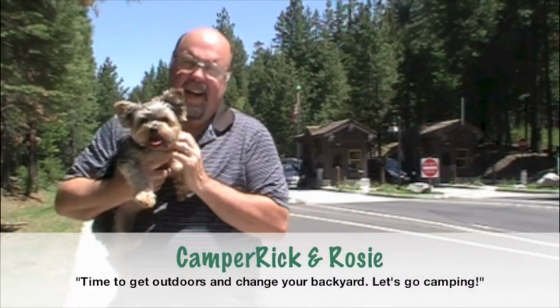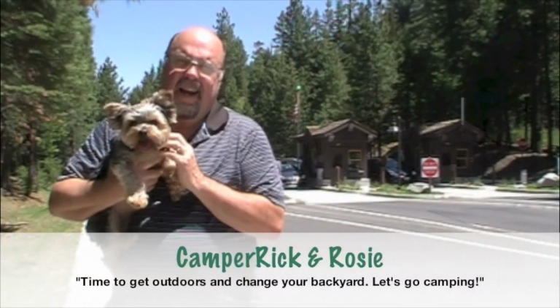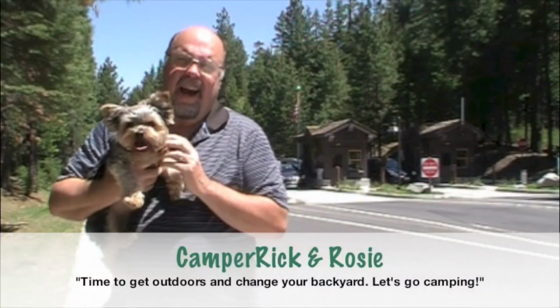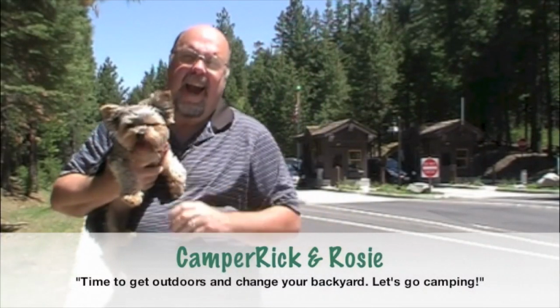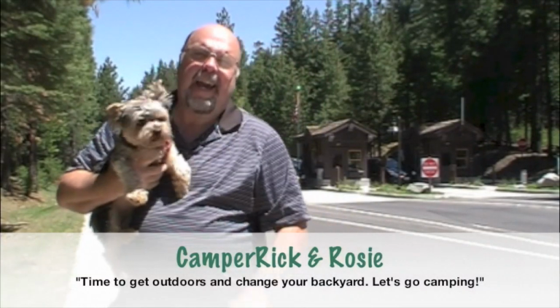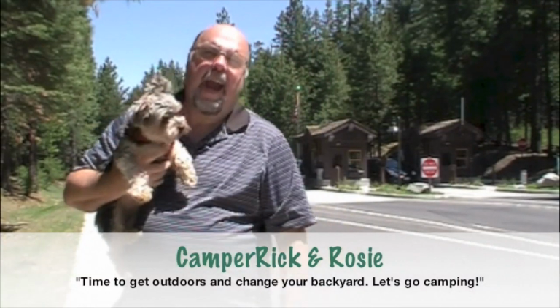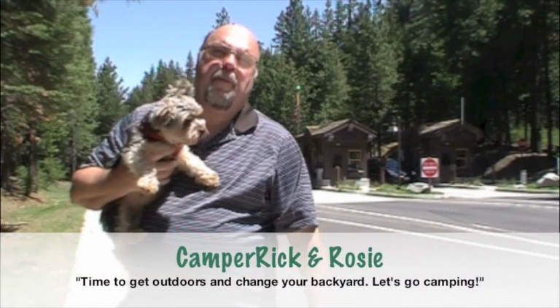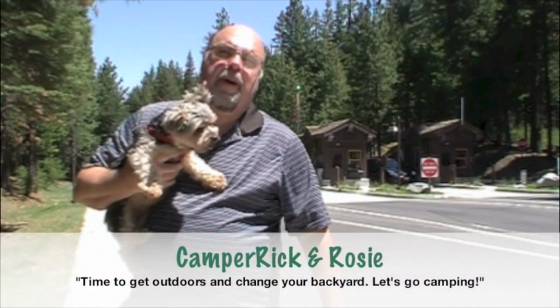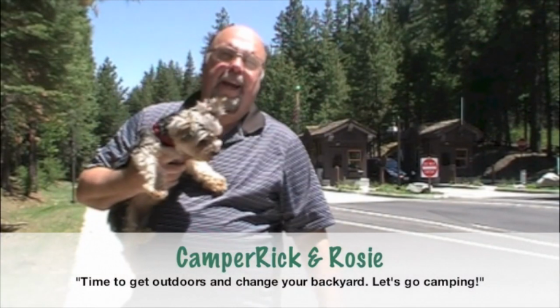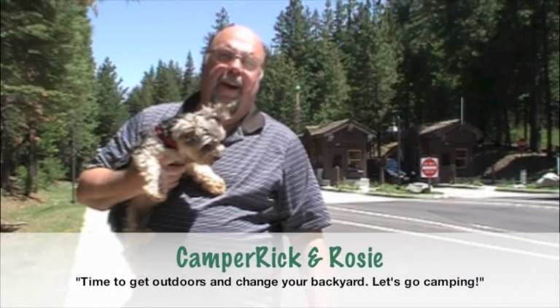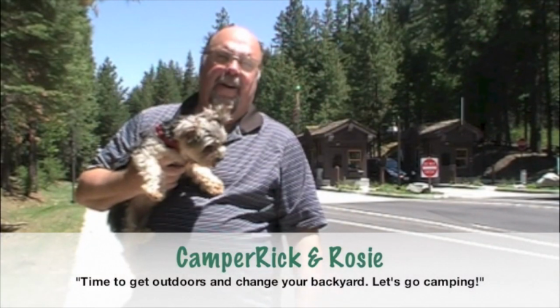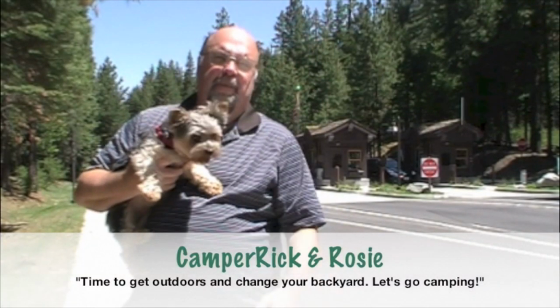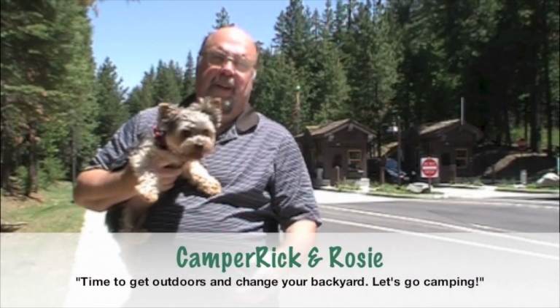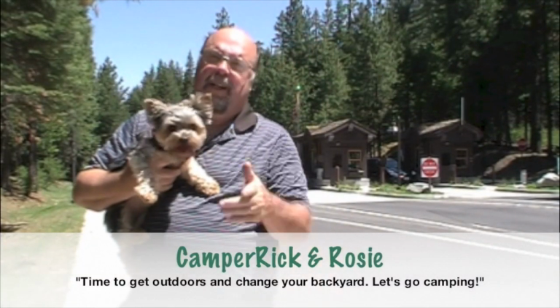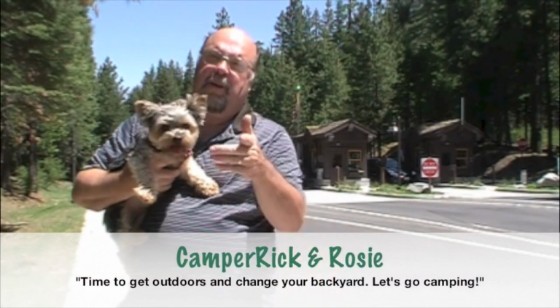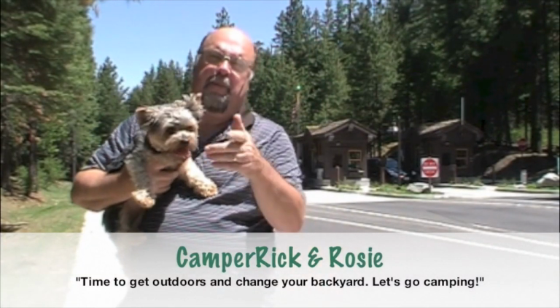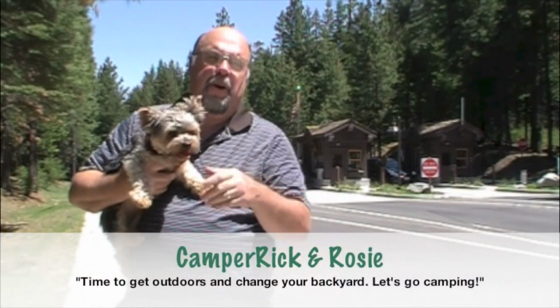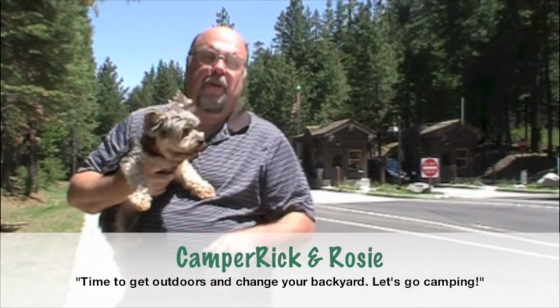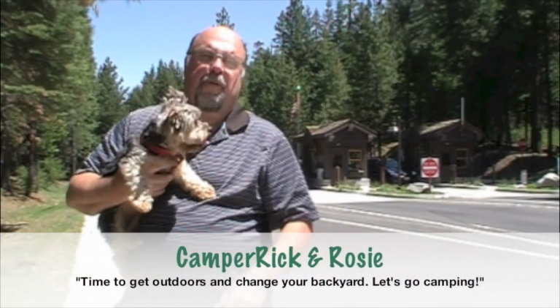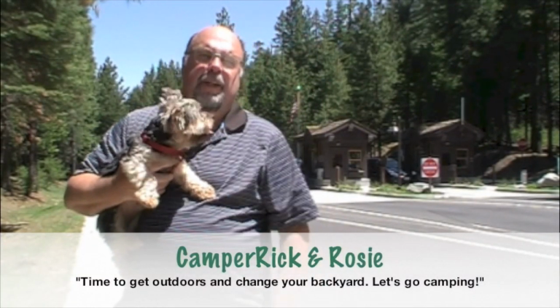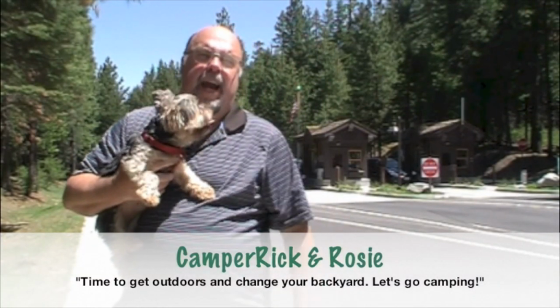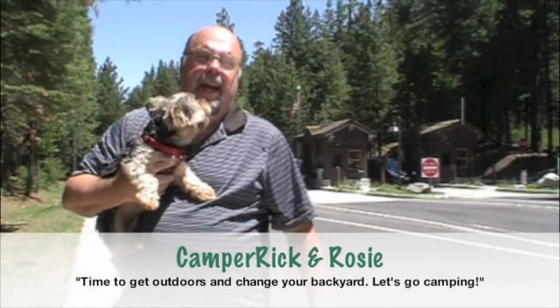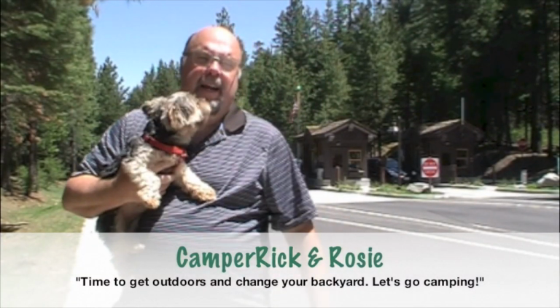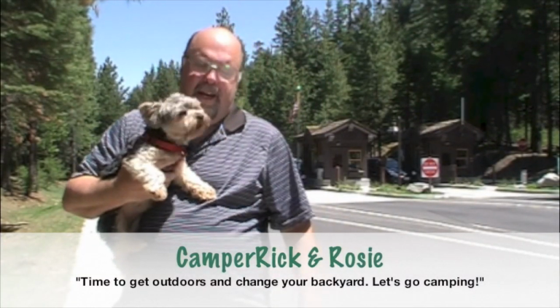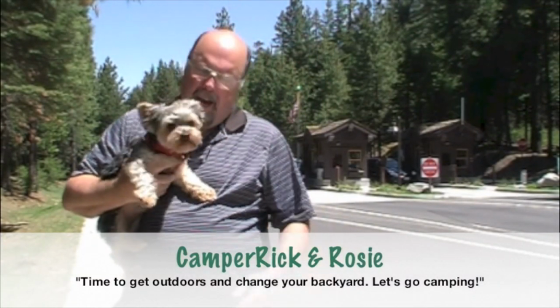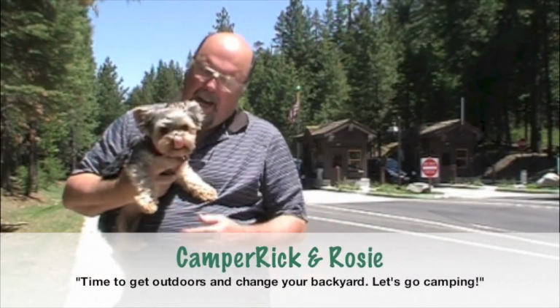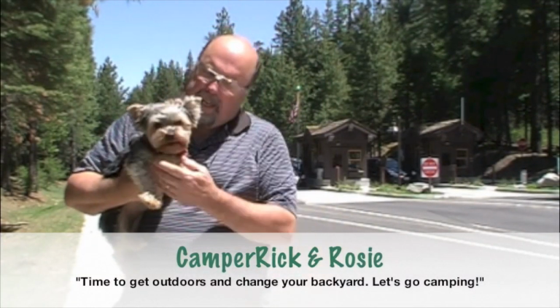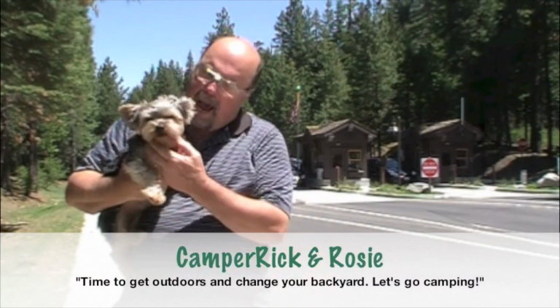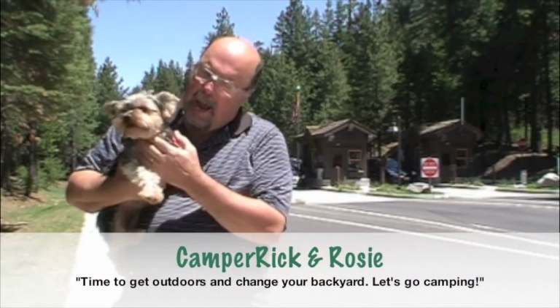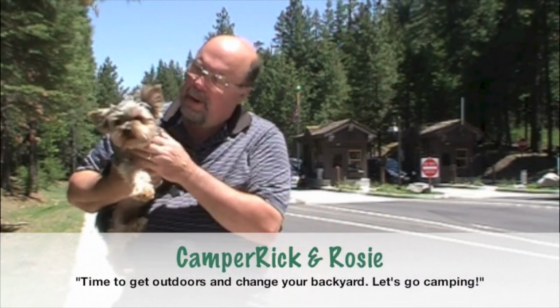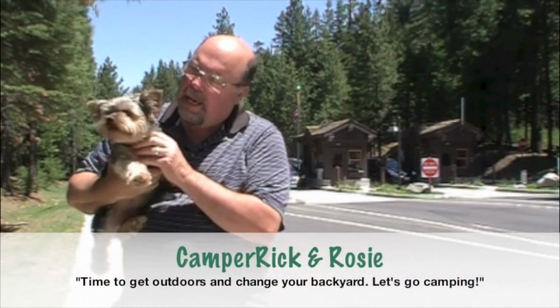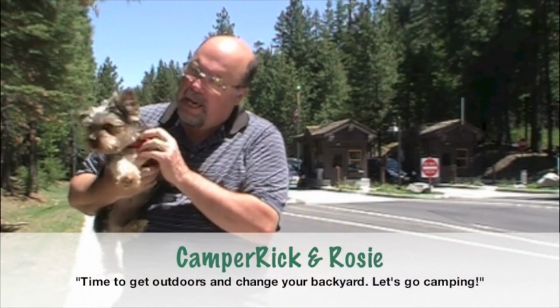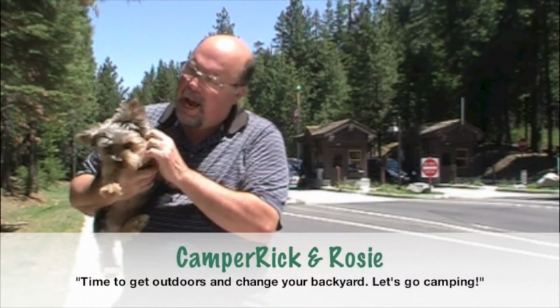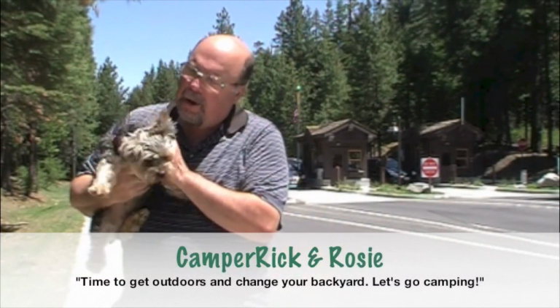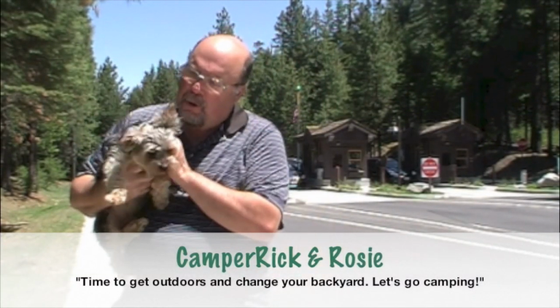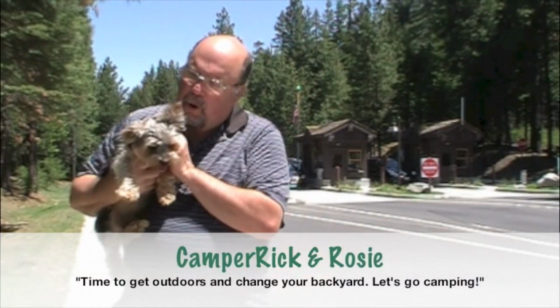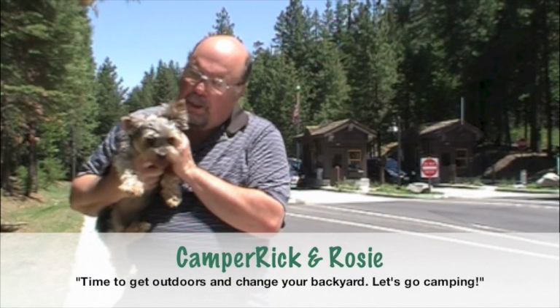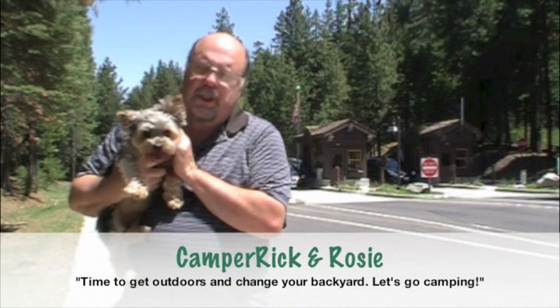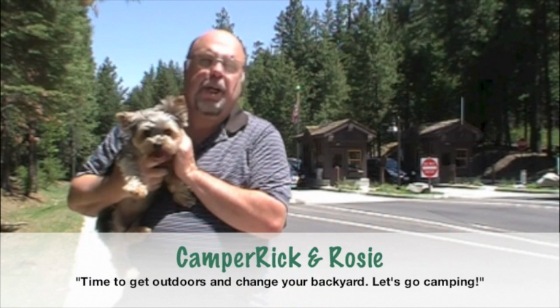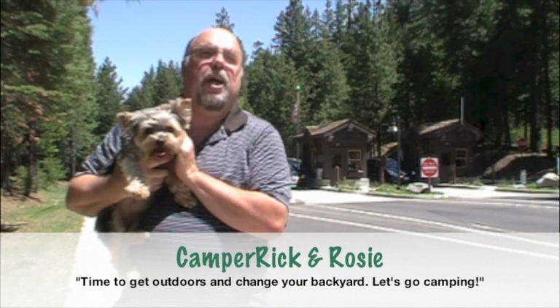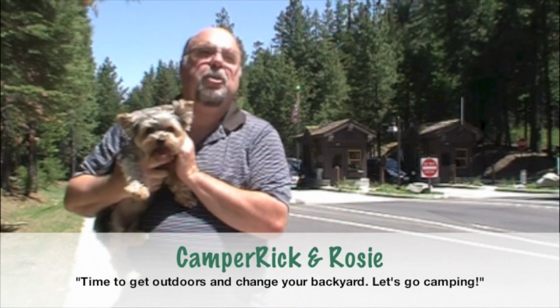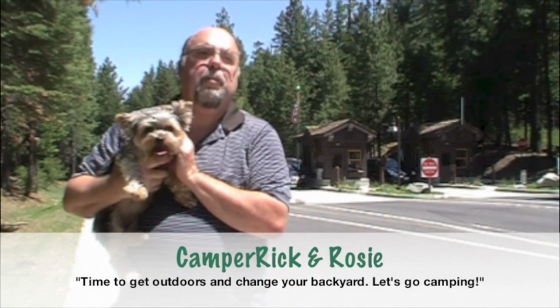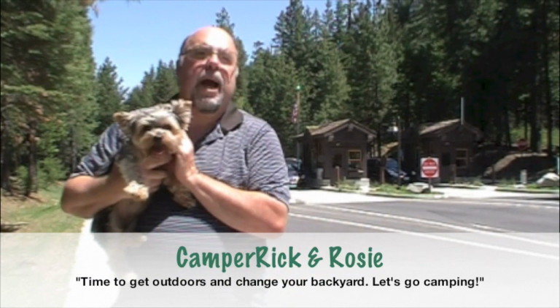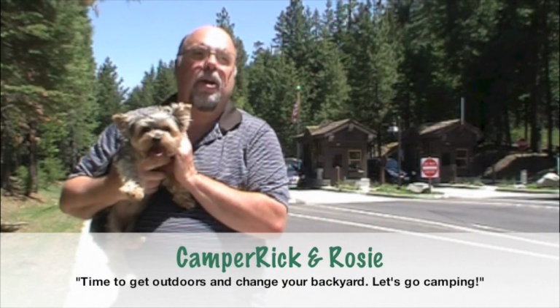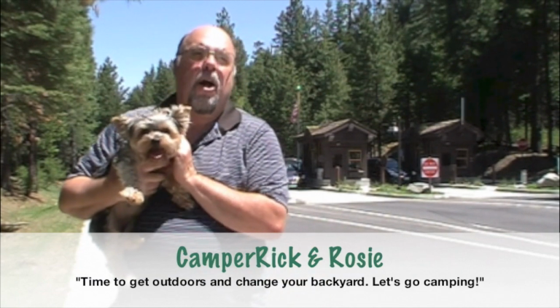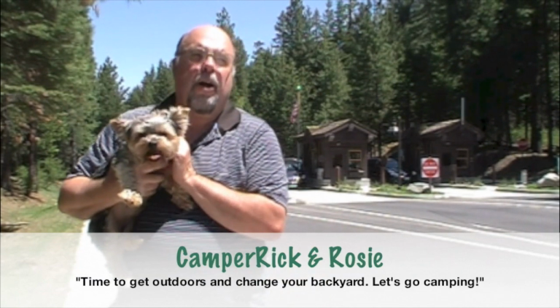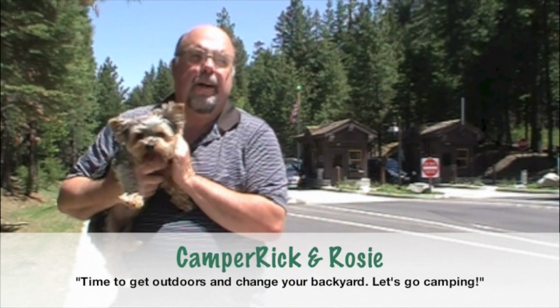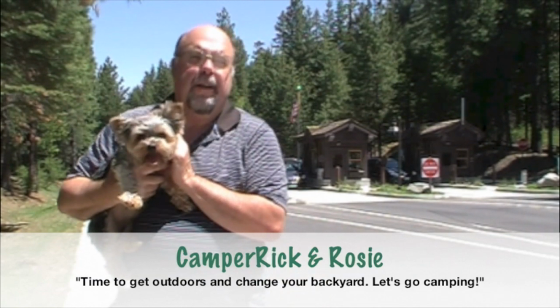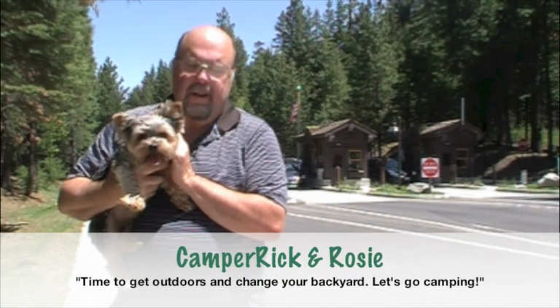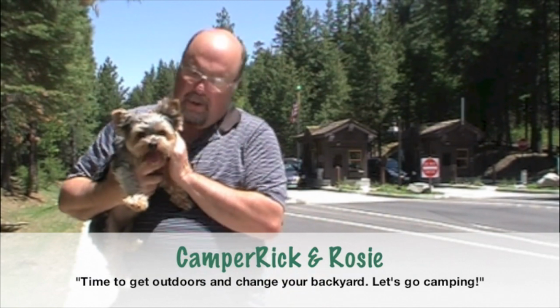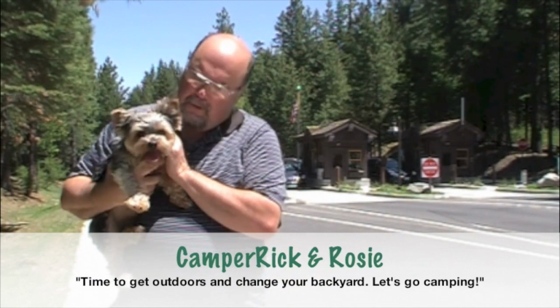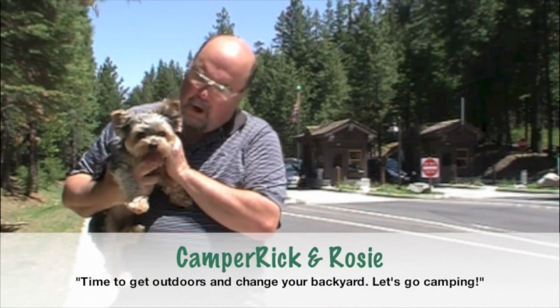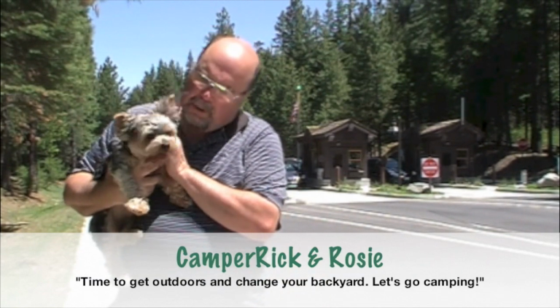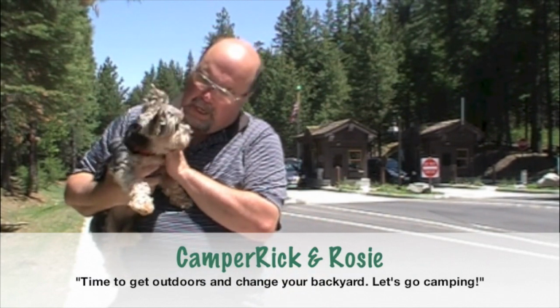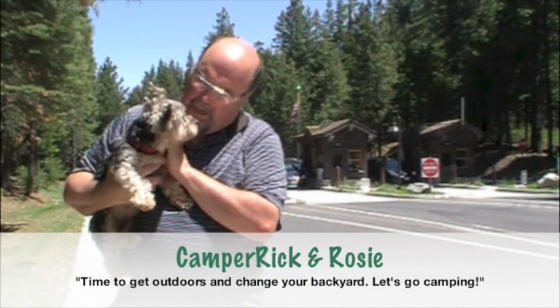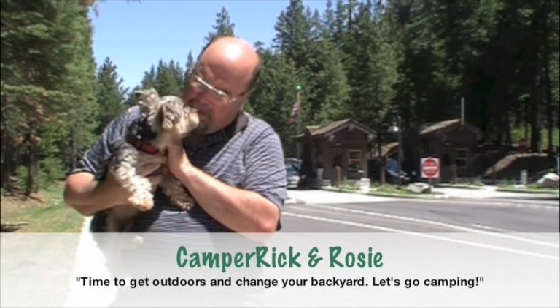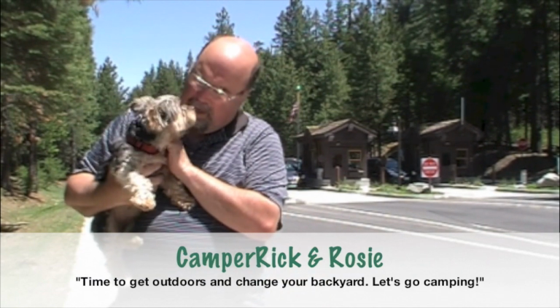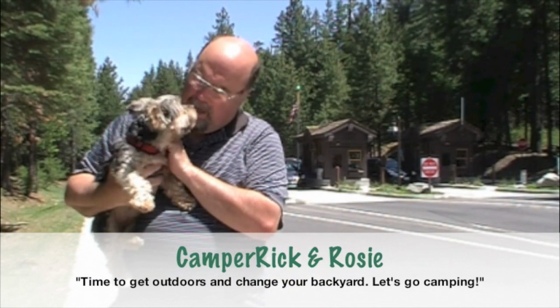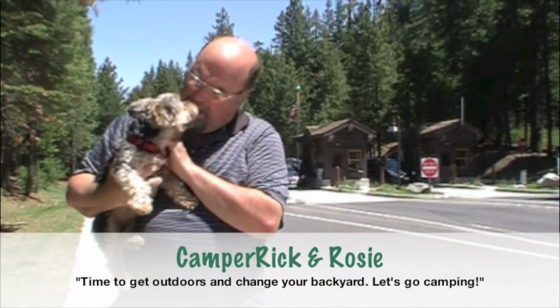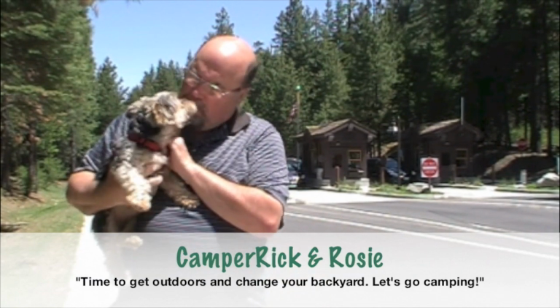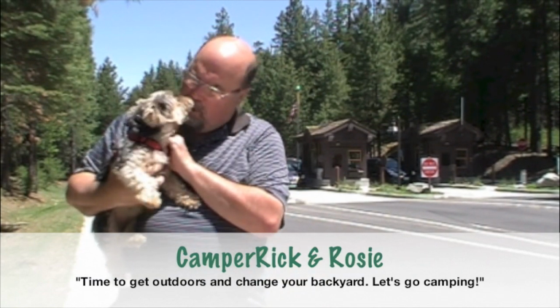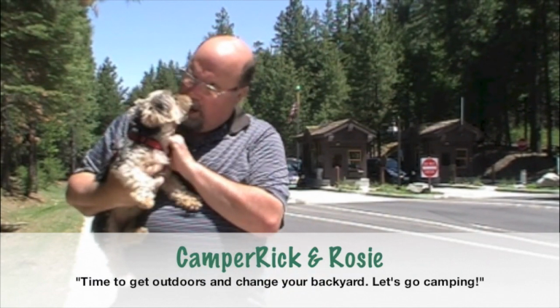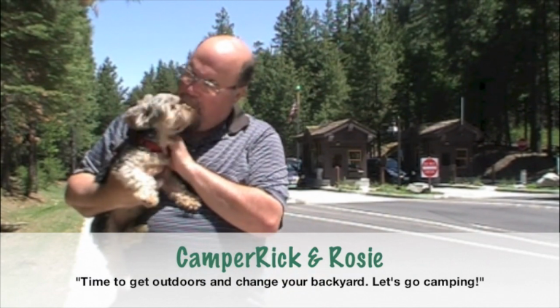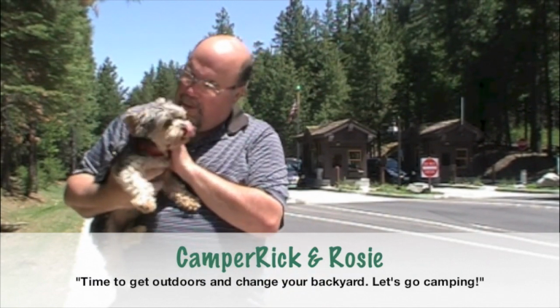Hey, Camping Rick here. It's a beautiful day. Time to get outdoors and change your backyard. Rosie, let's go camping.